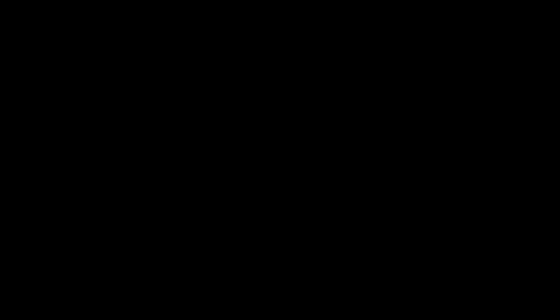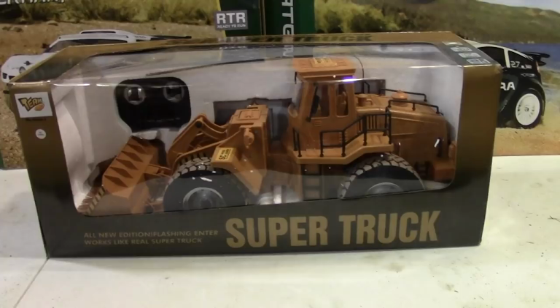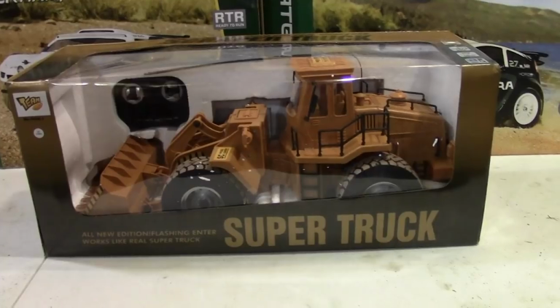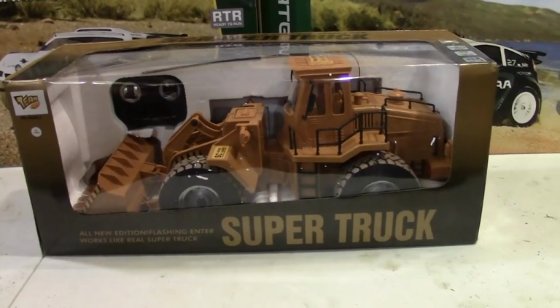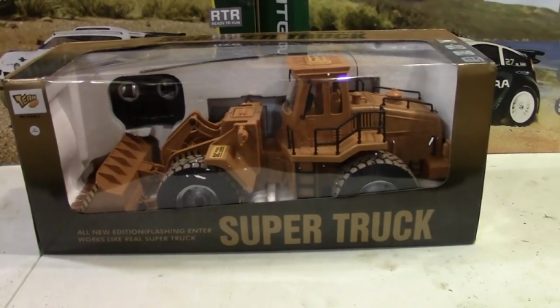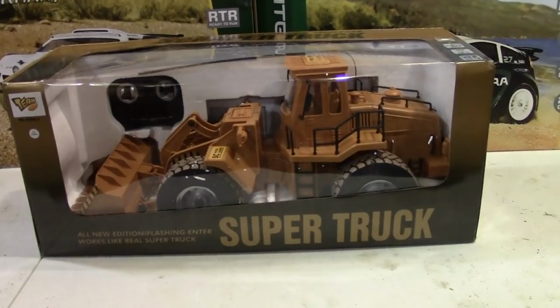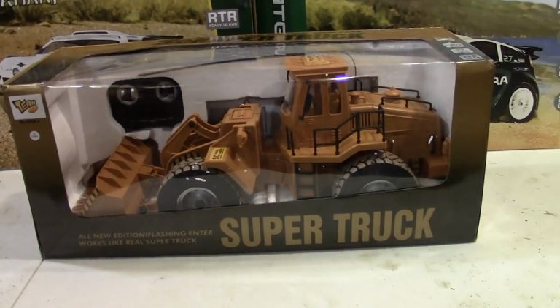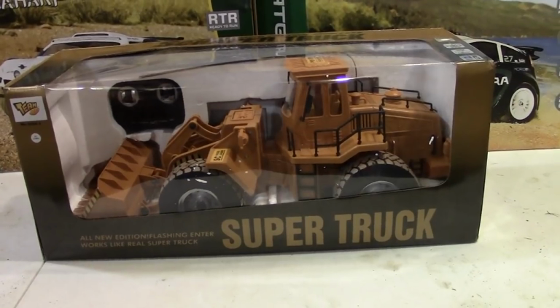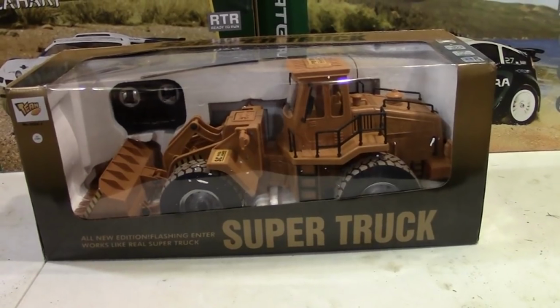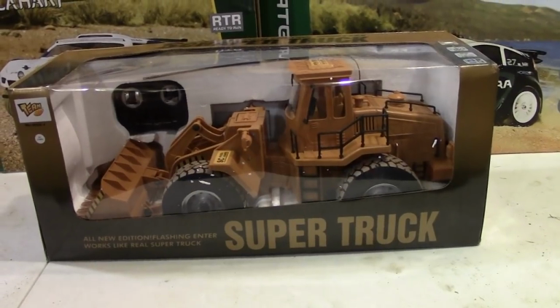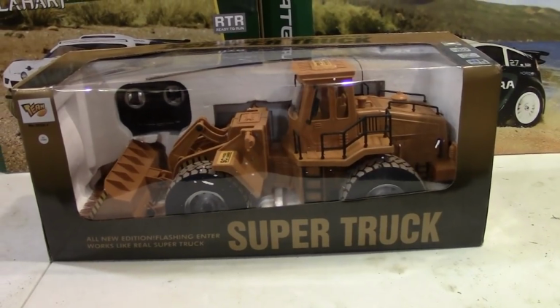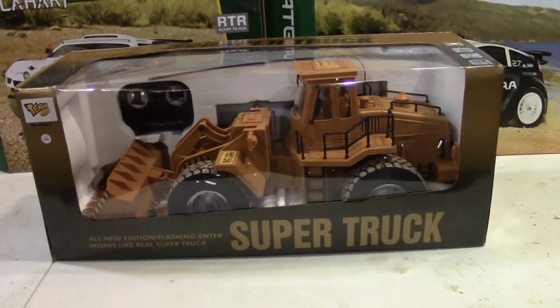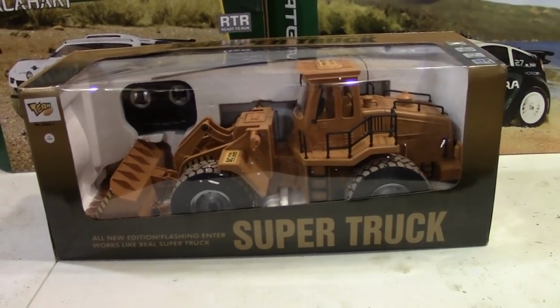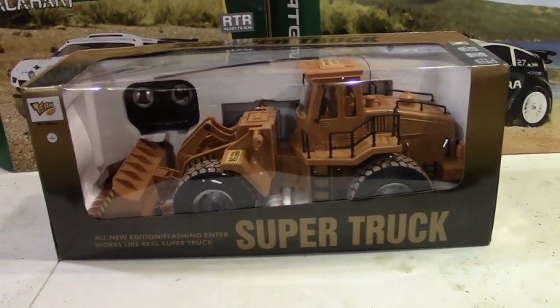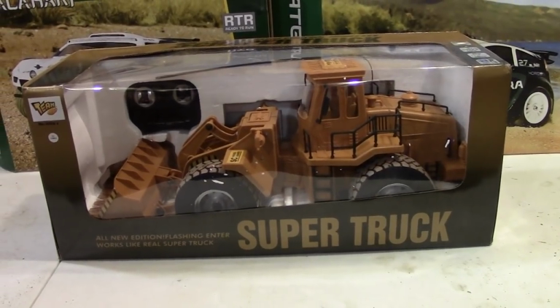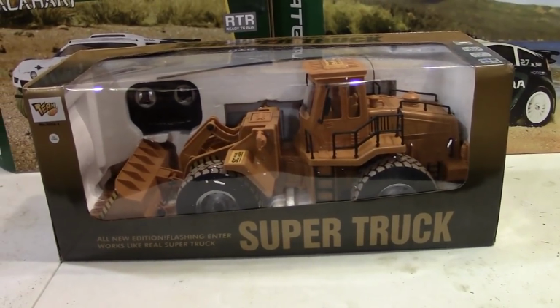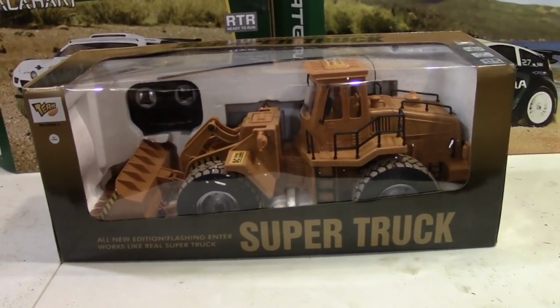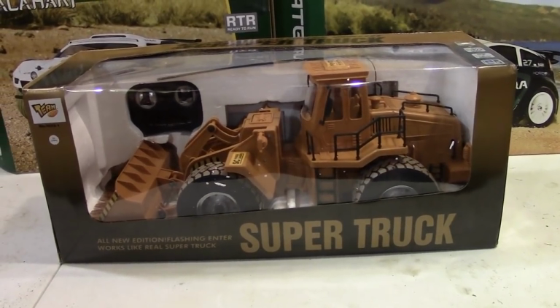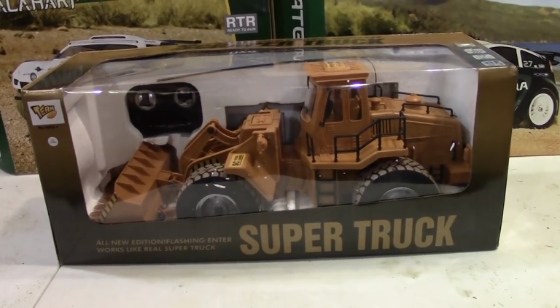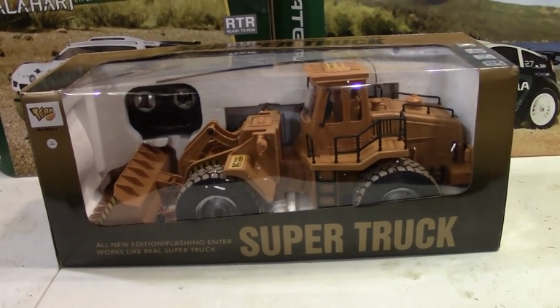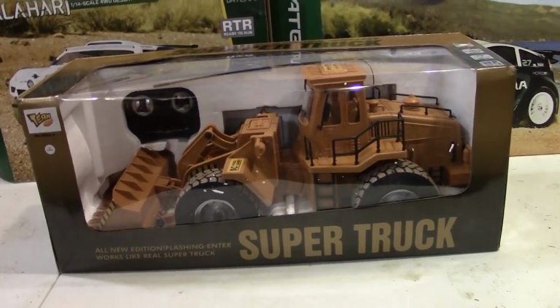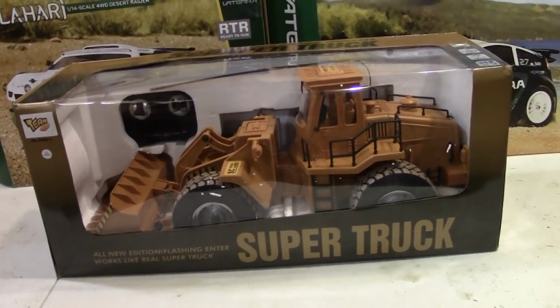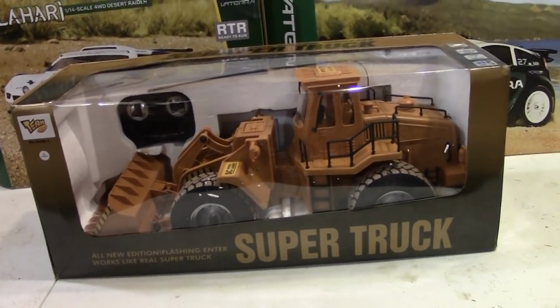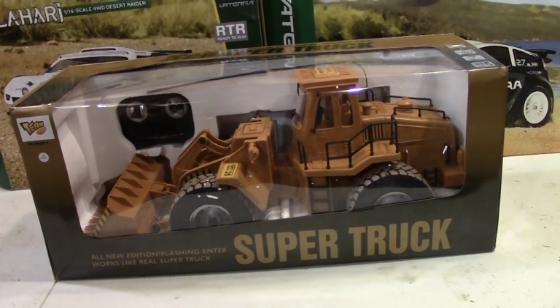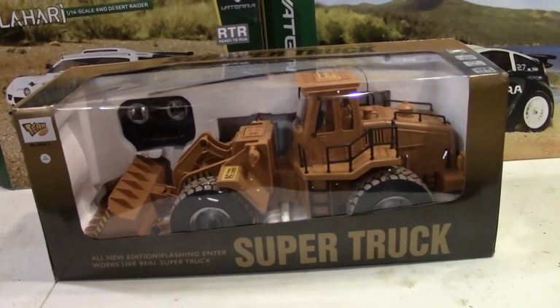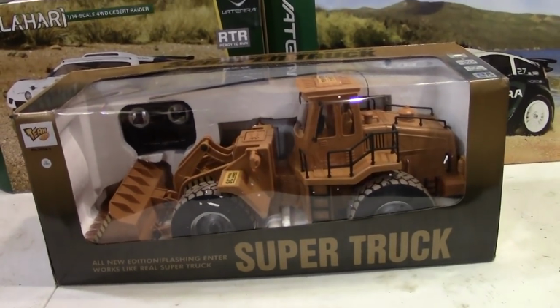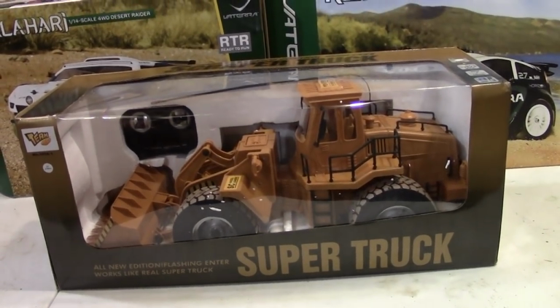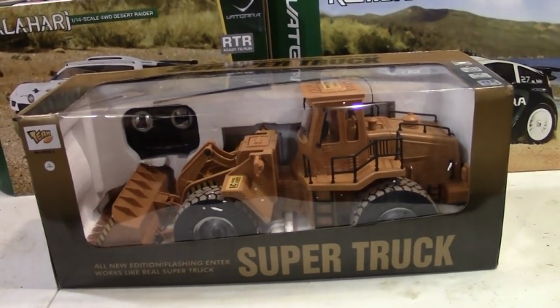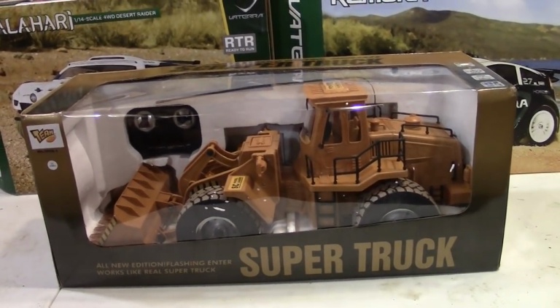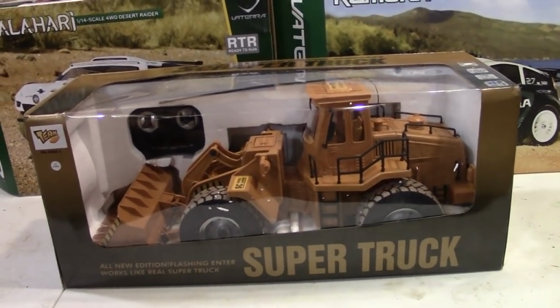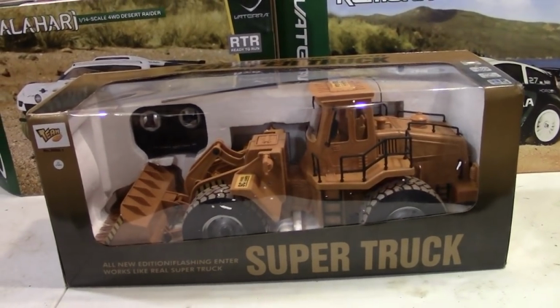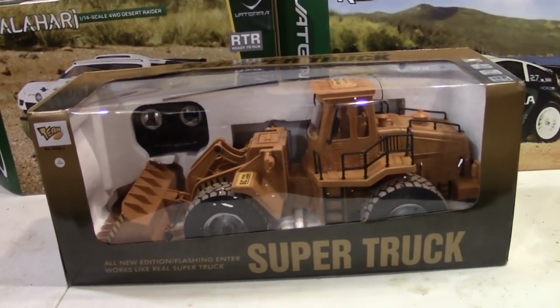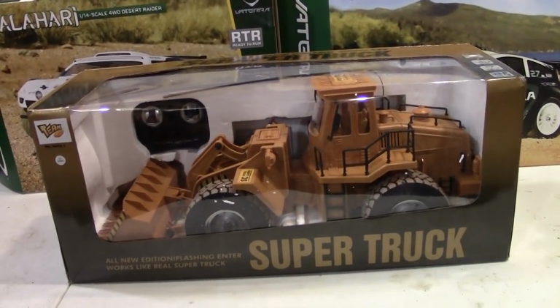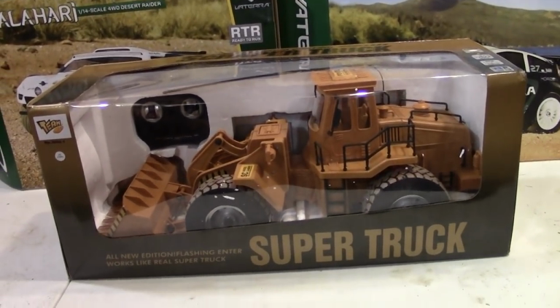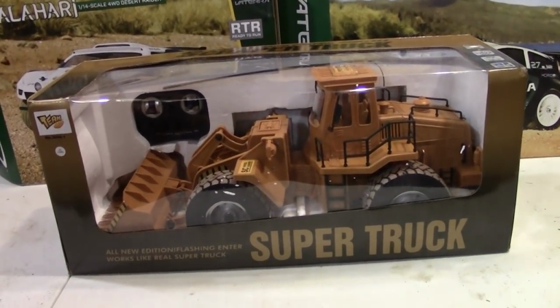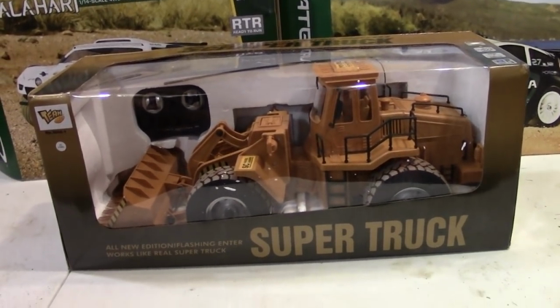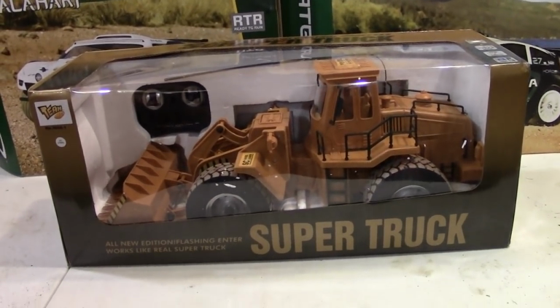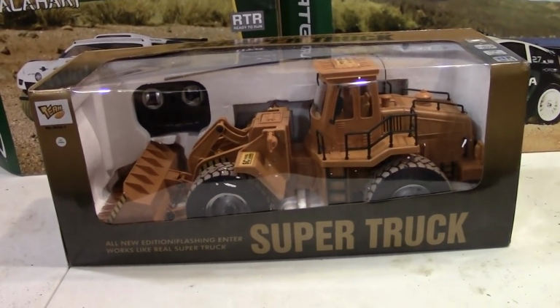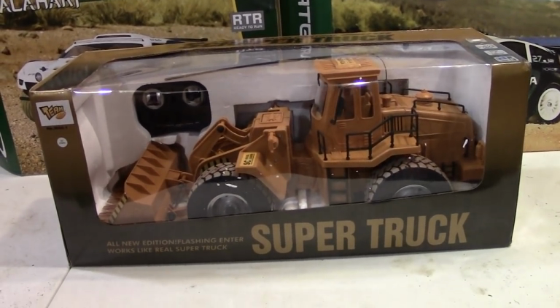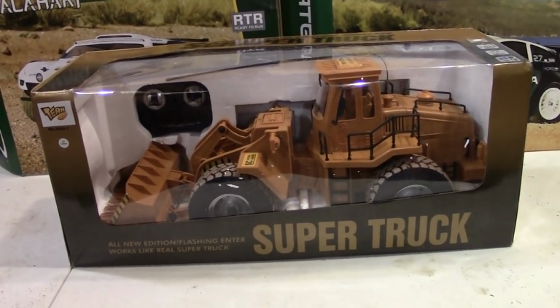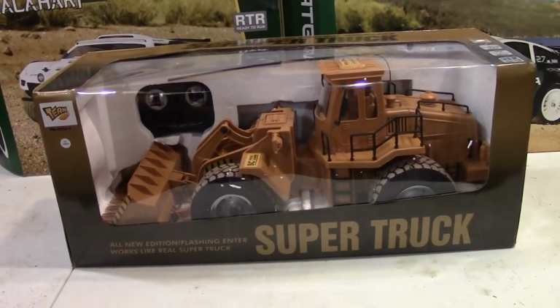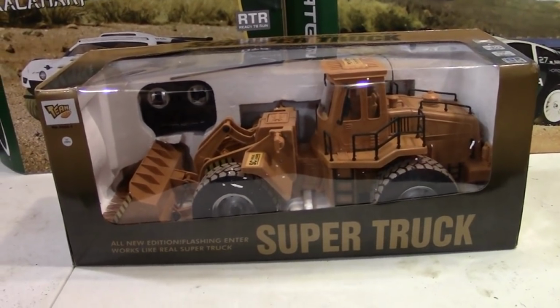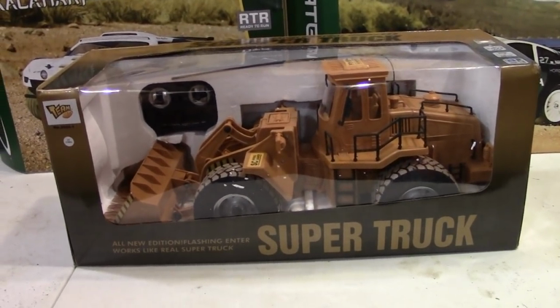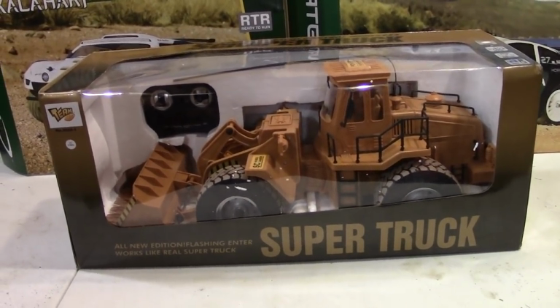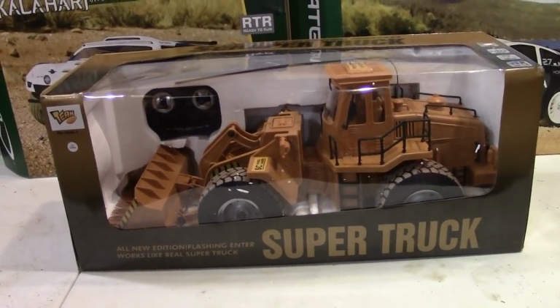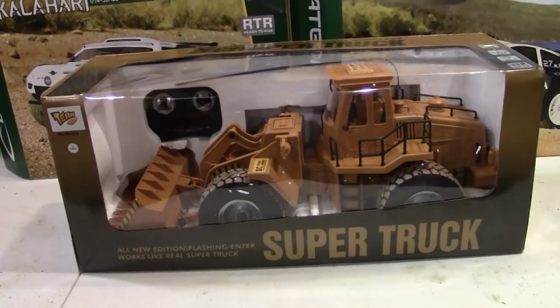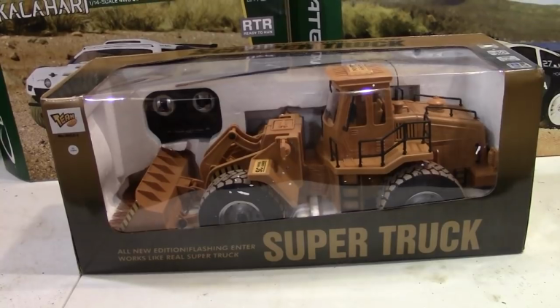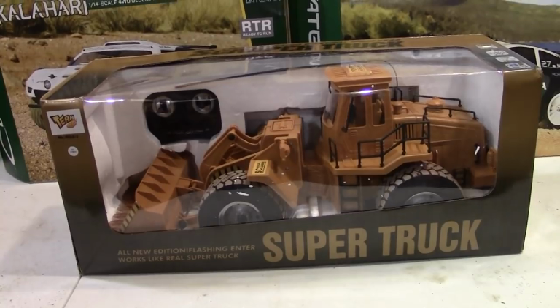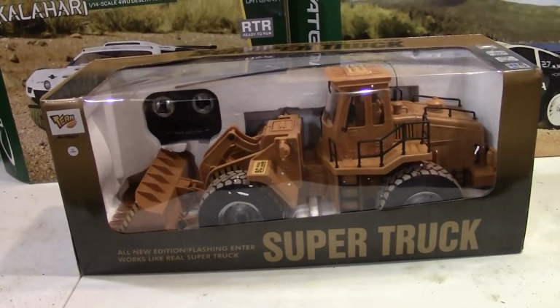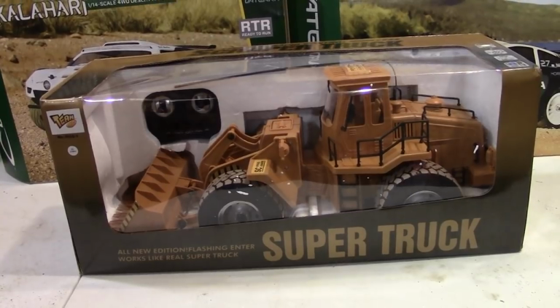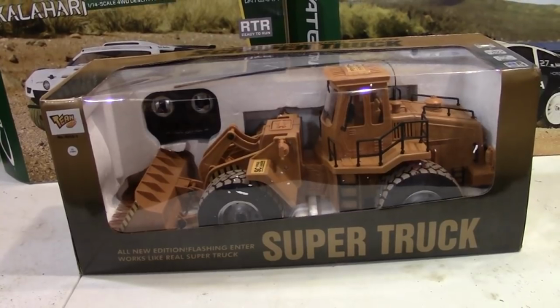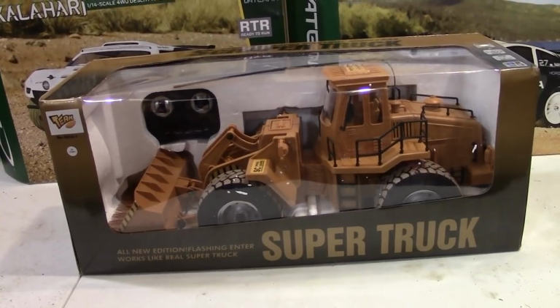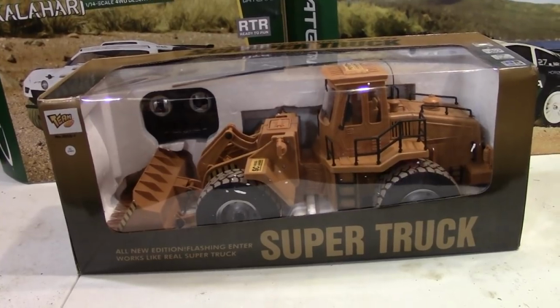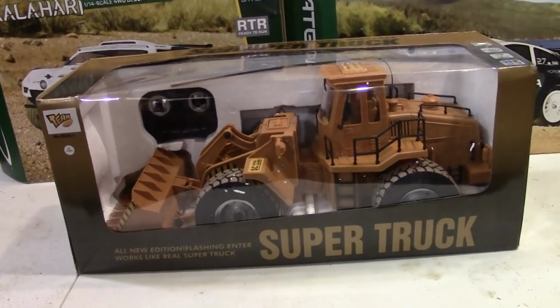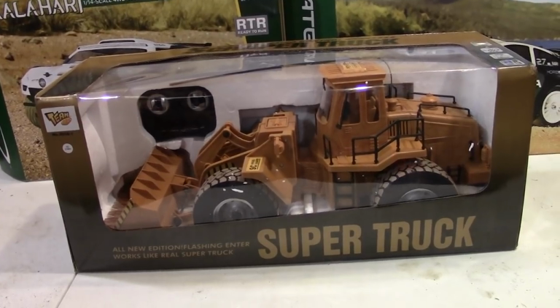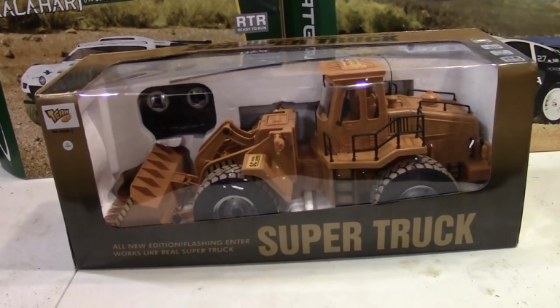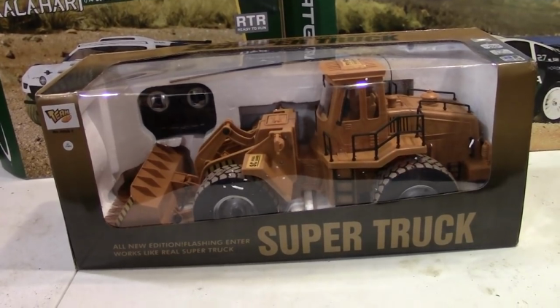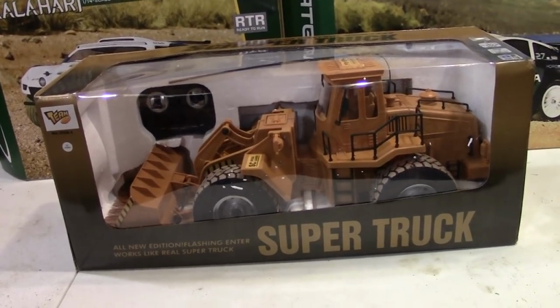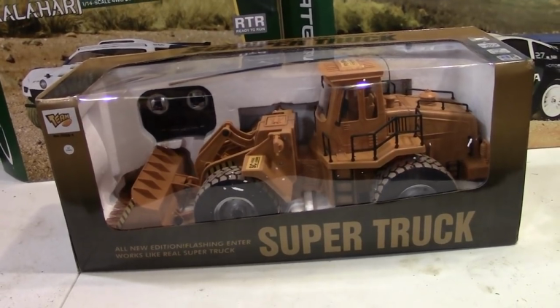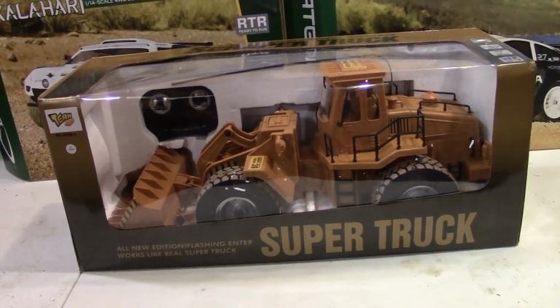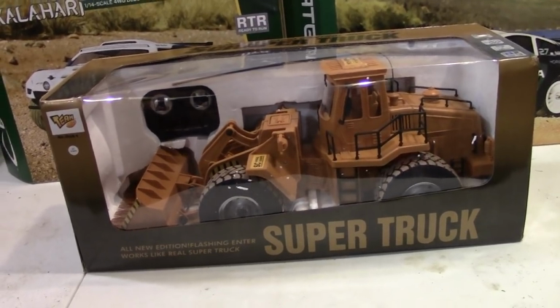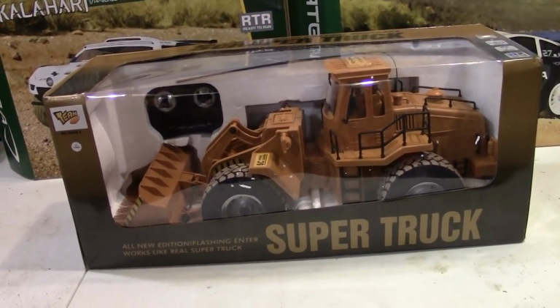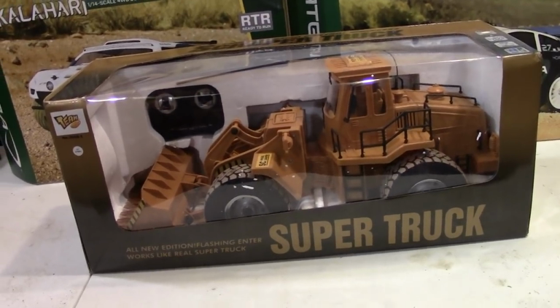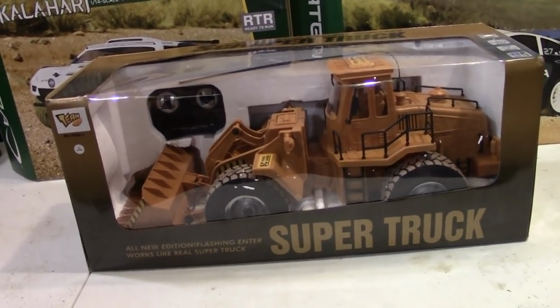Hey guys, Xbox here. Check it out. This is something a little different than what you're used to here. I got a scraper truck made by Supertruck.